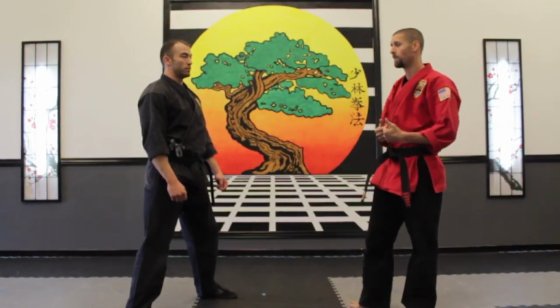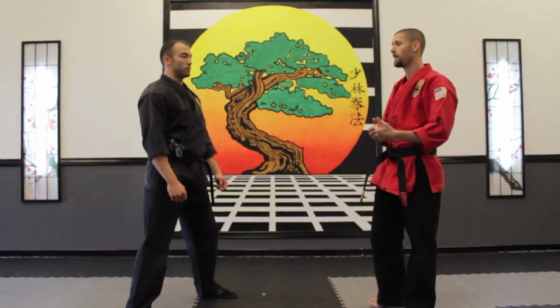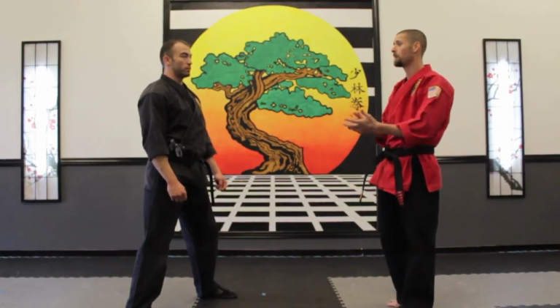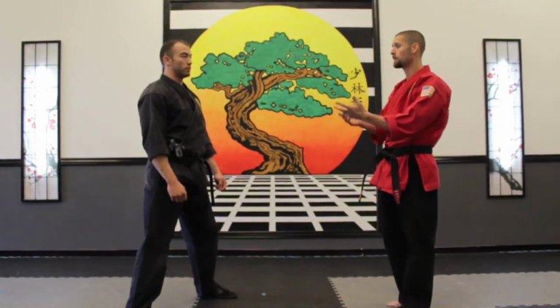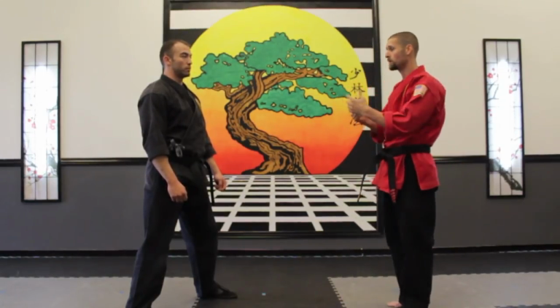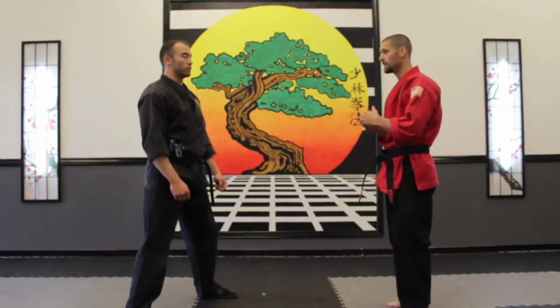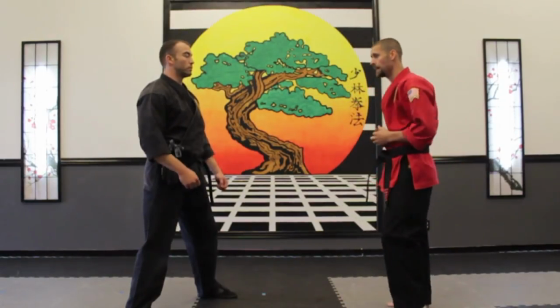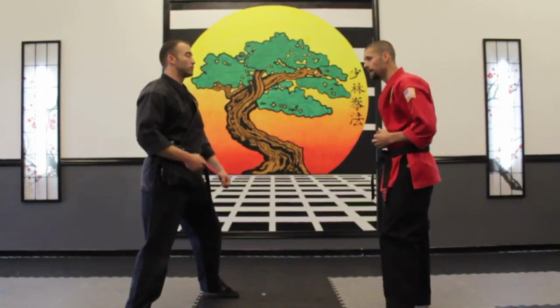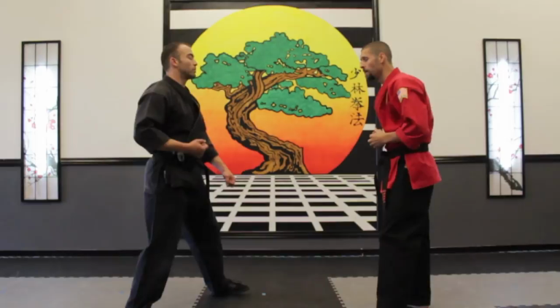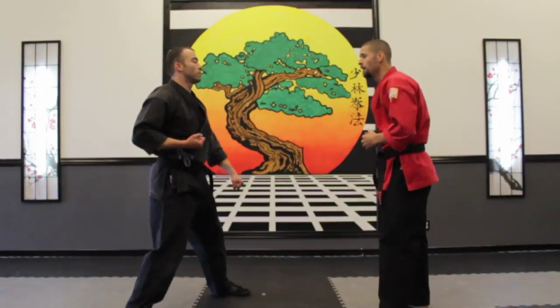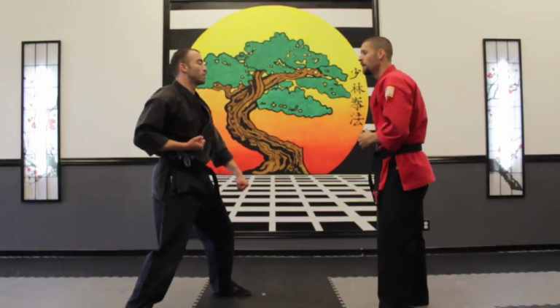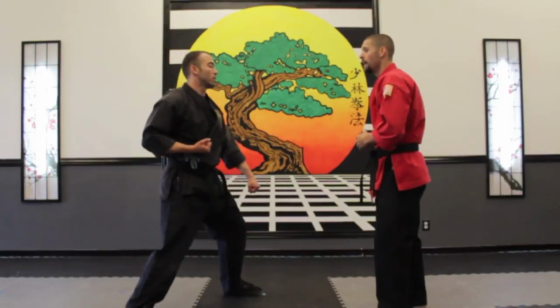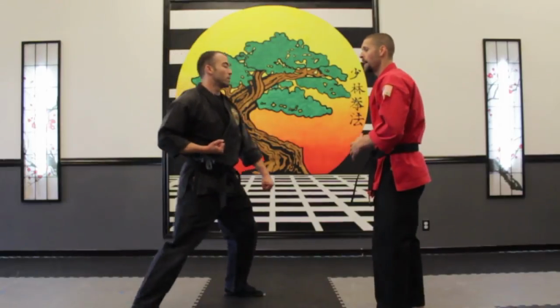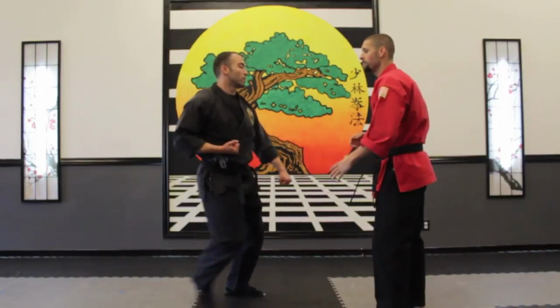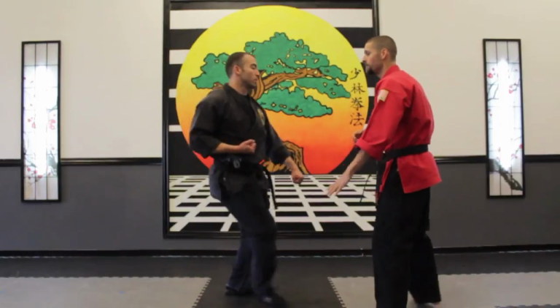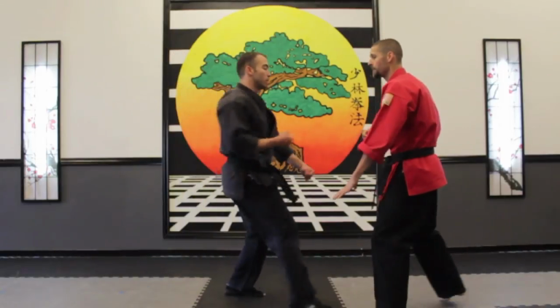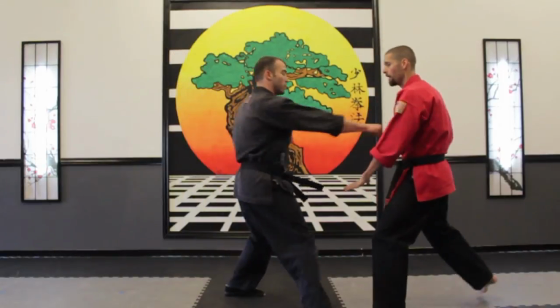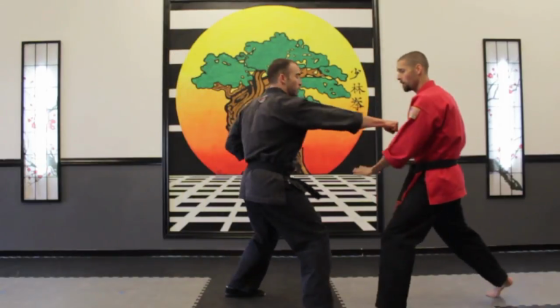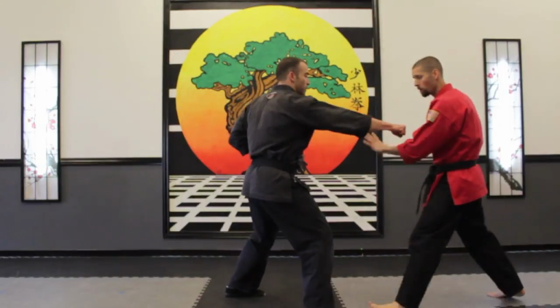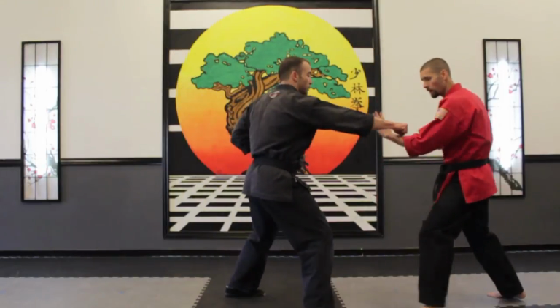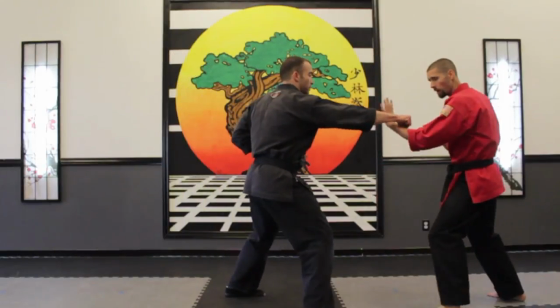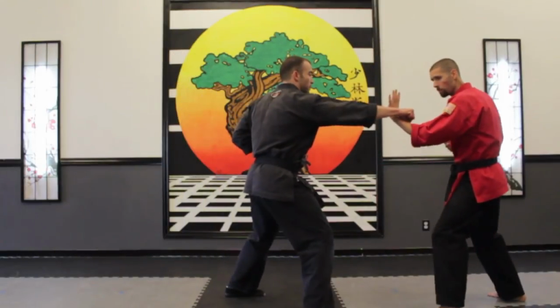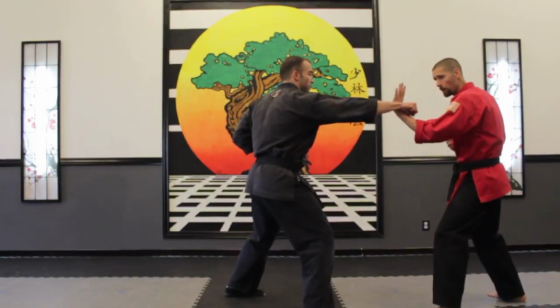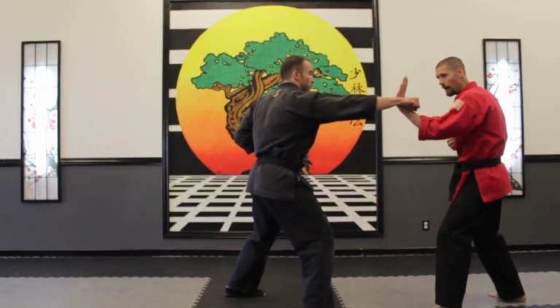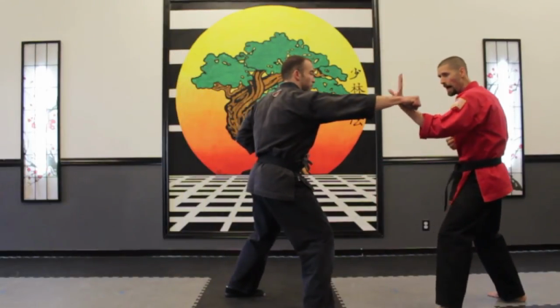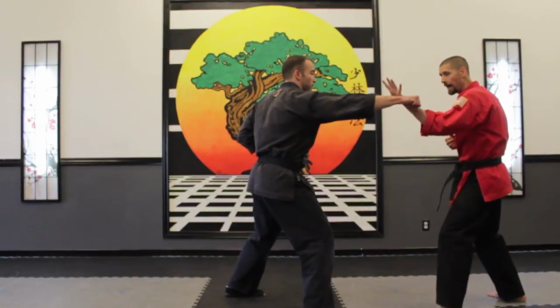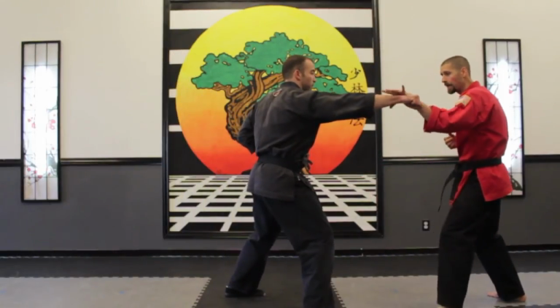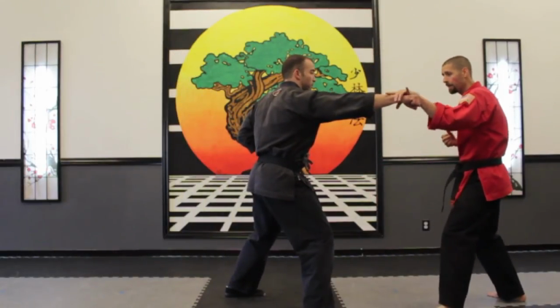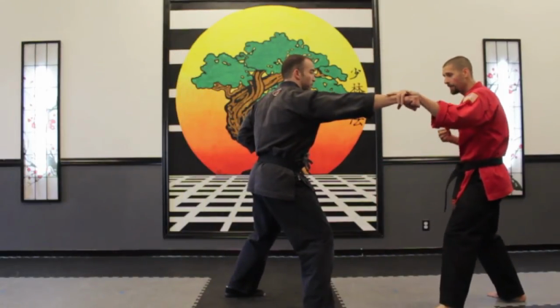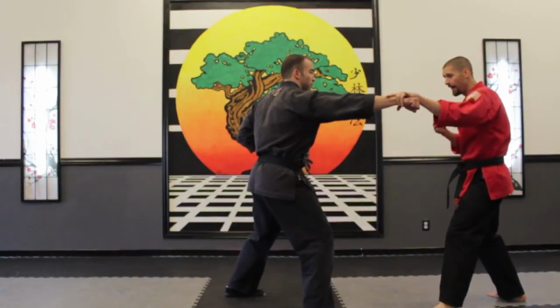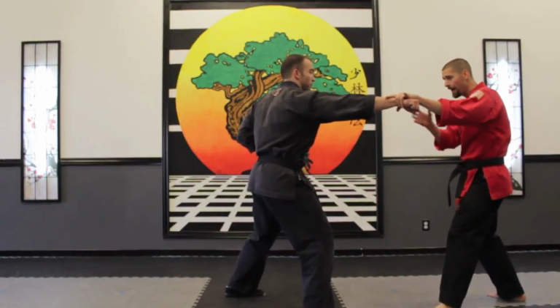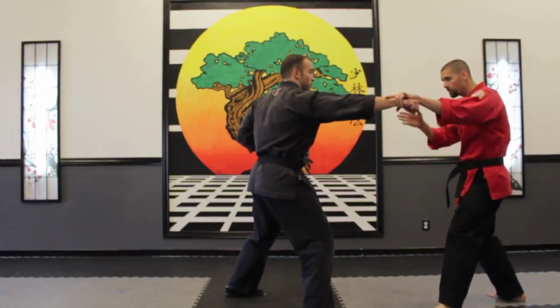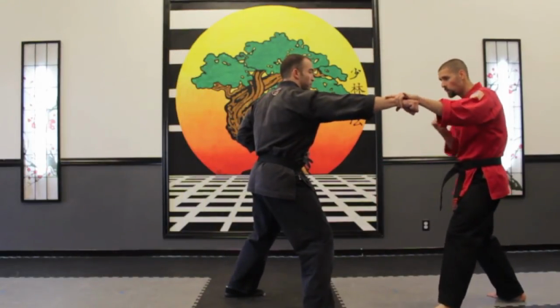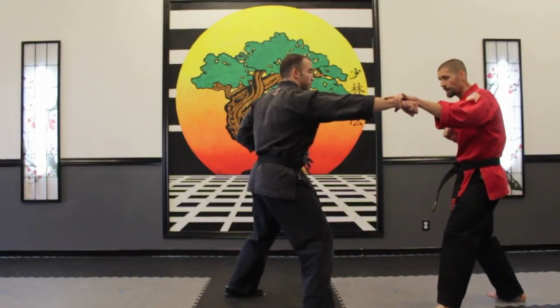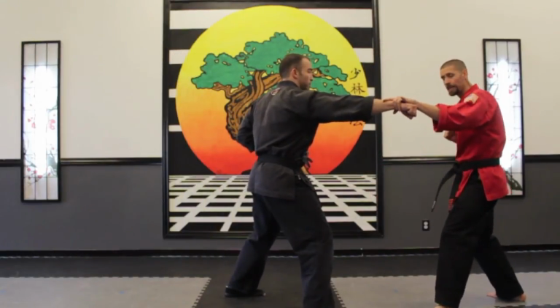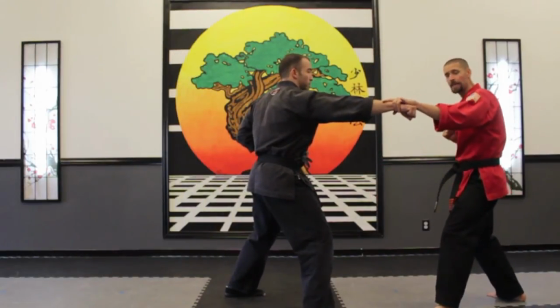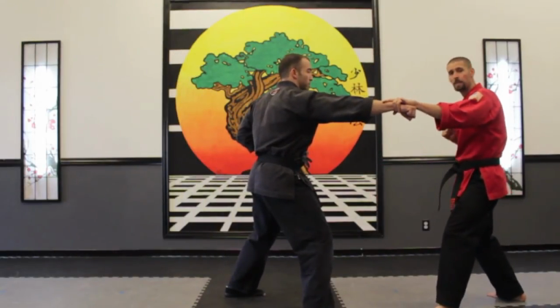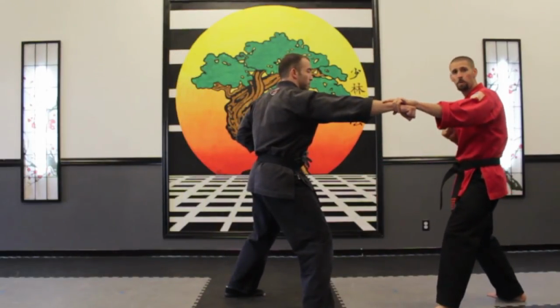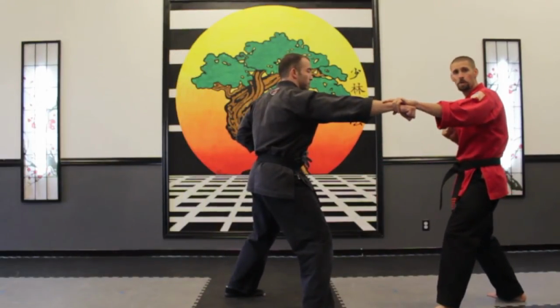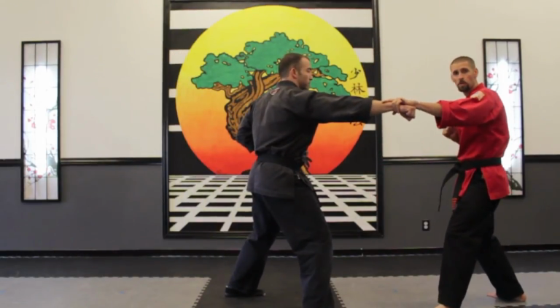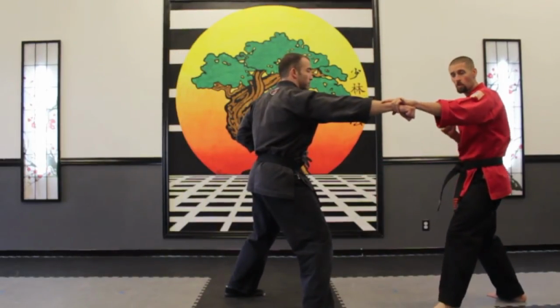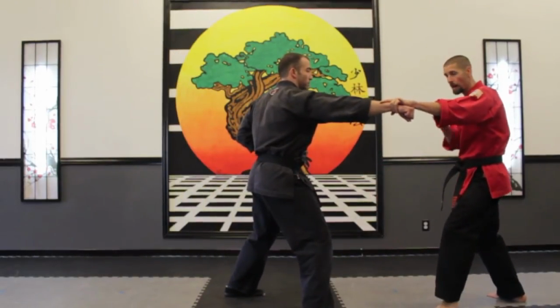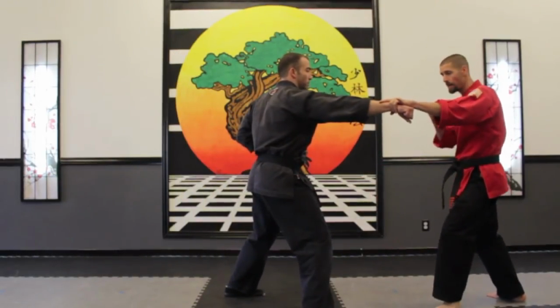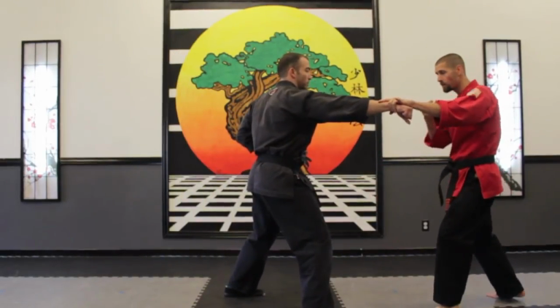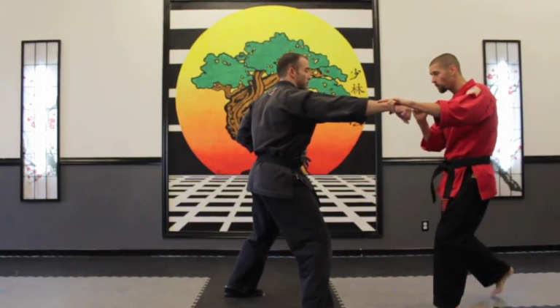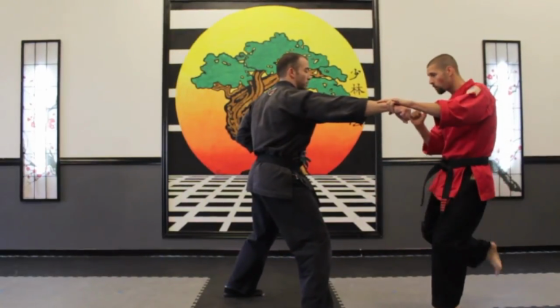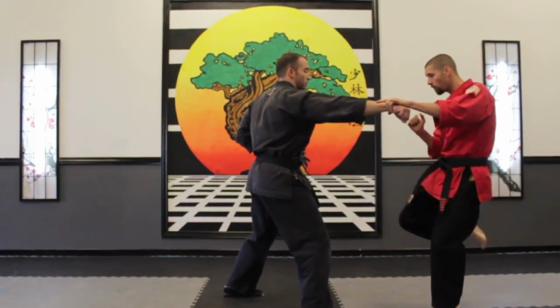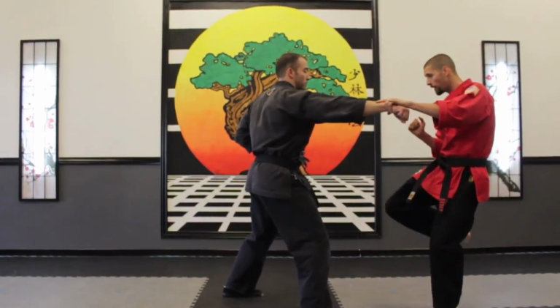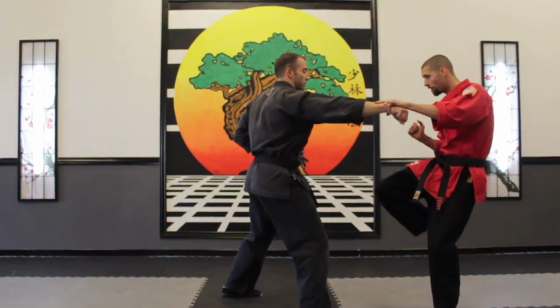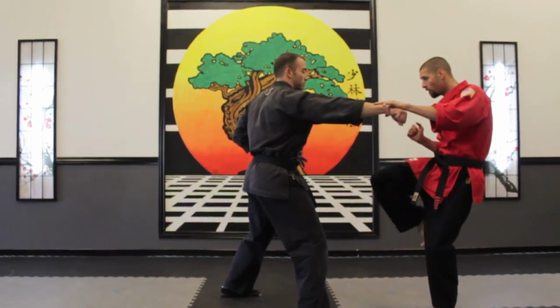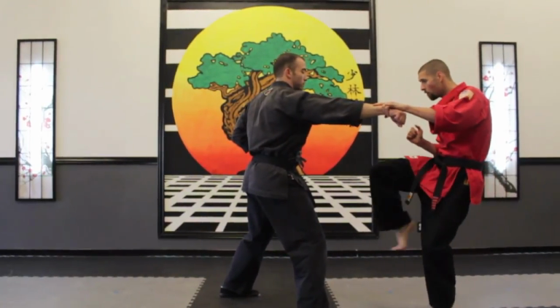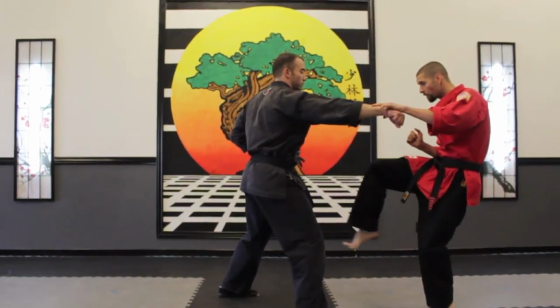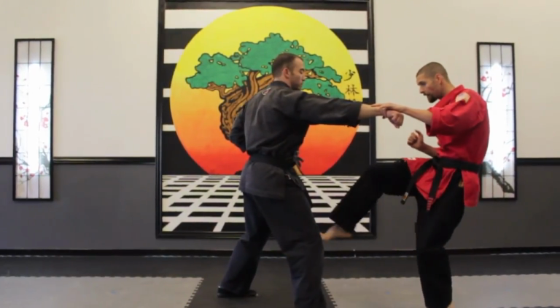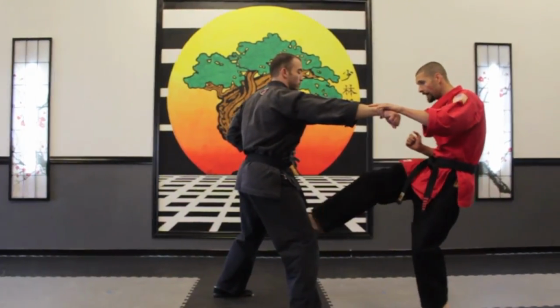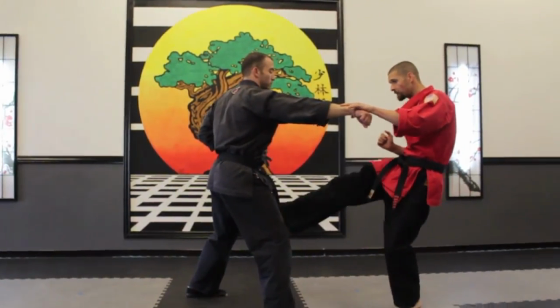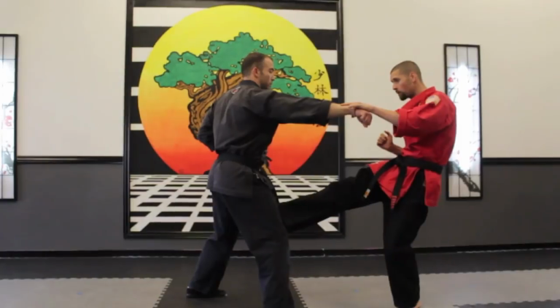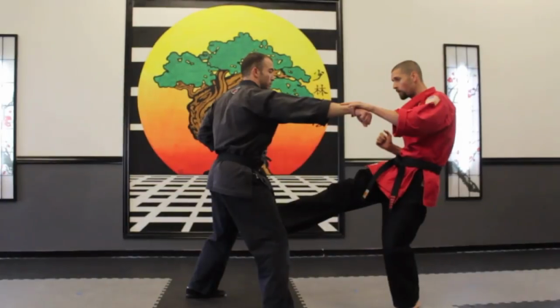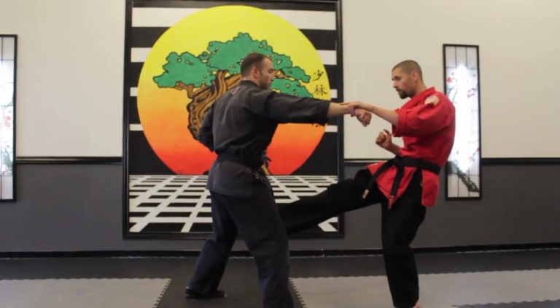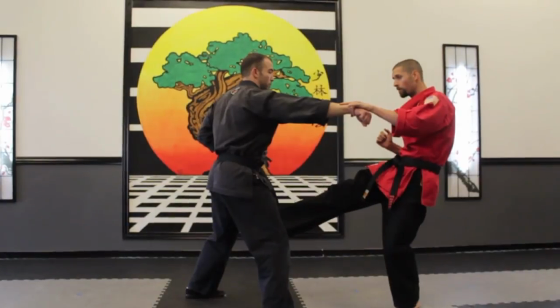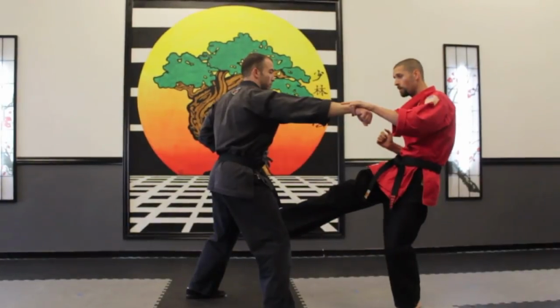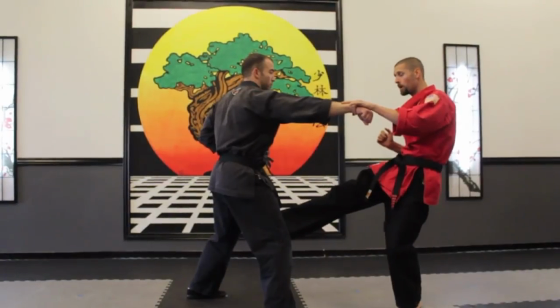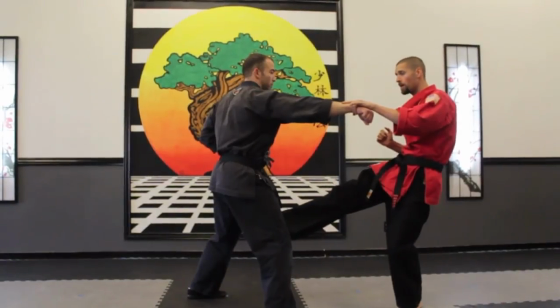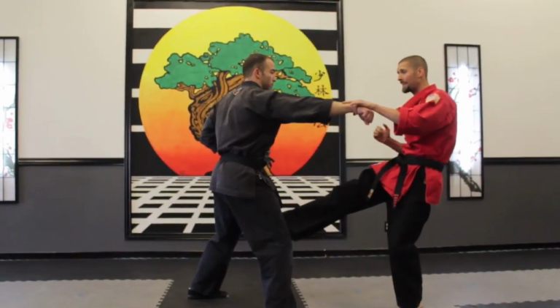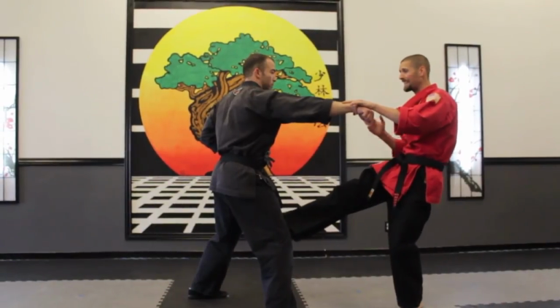So if he punches in, I'm going to work on a block. If I have to, I can kick the person right in the groin with a nice front ball kick.